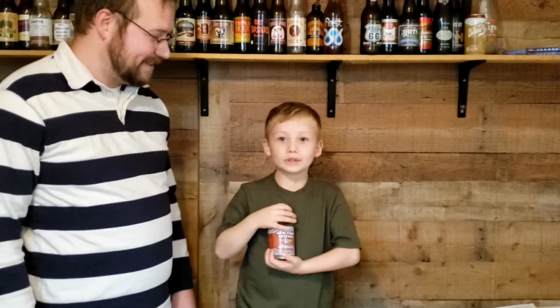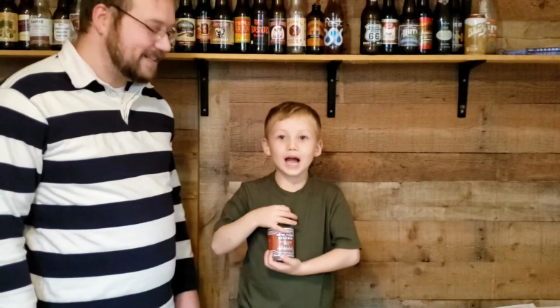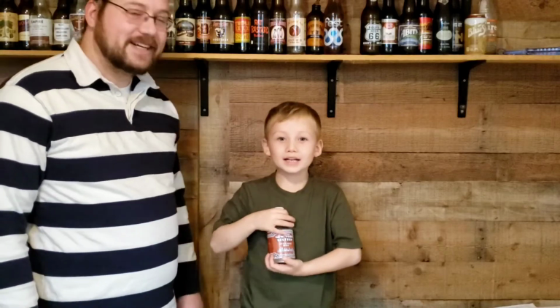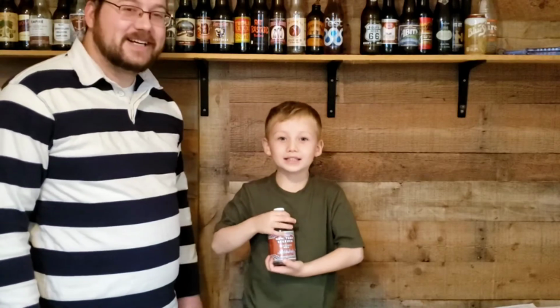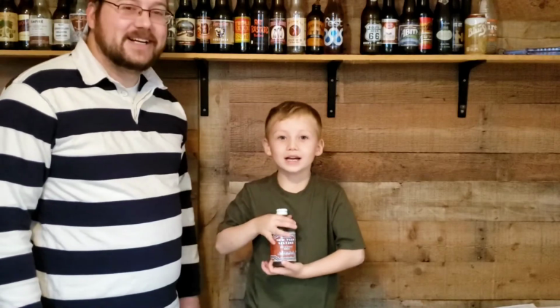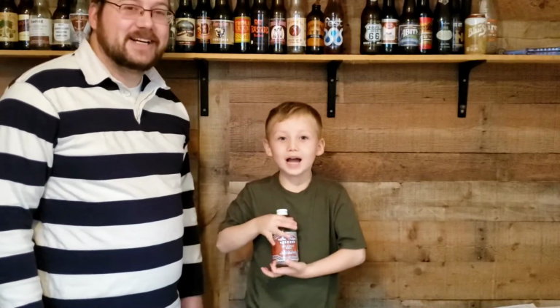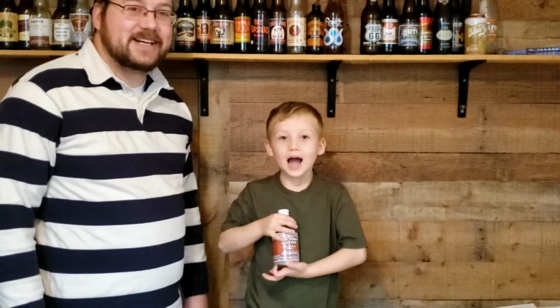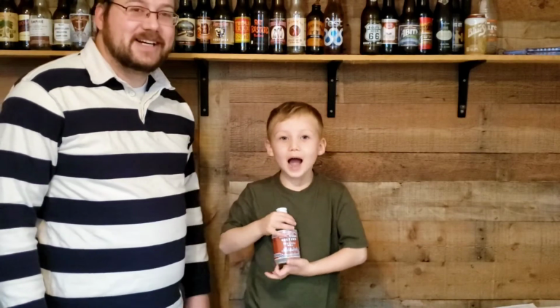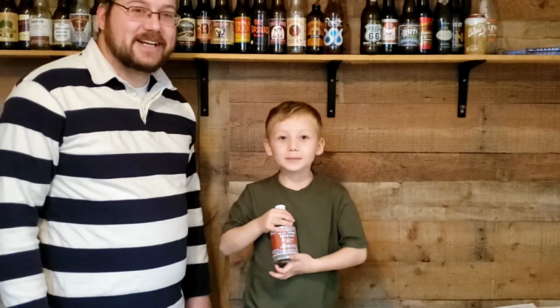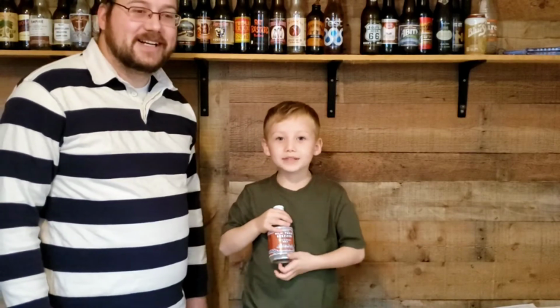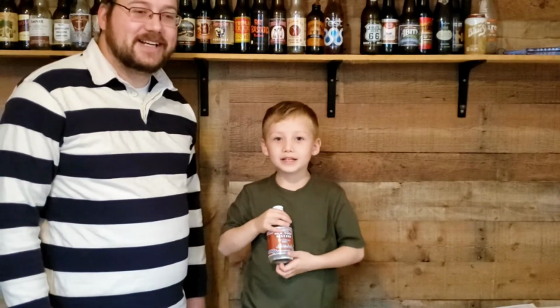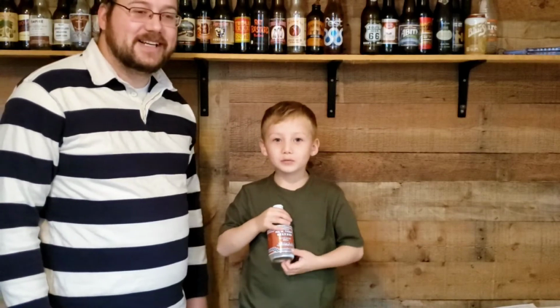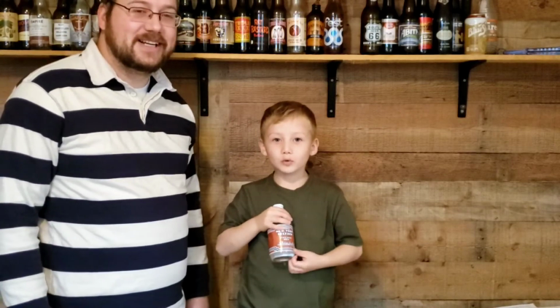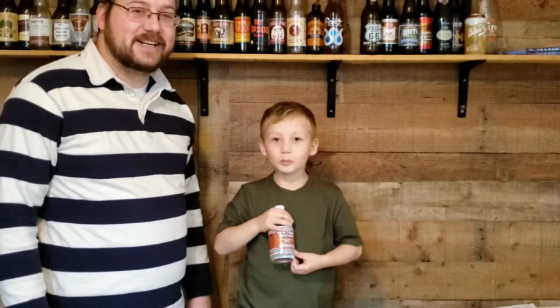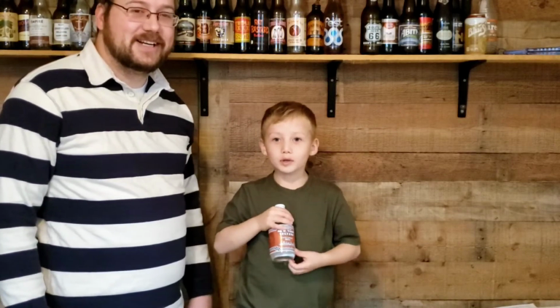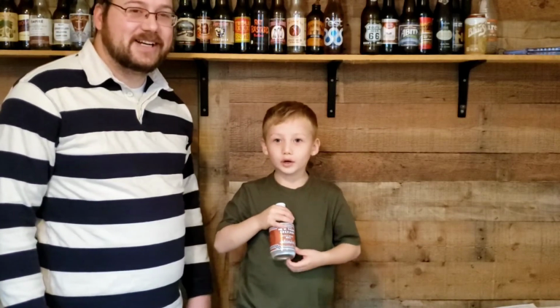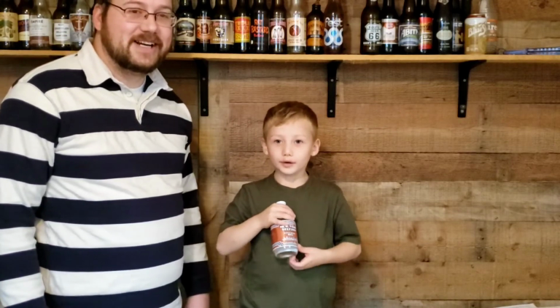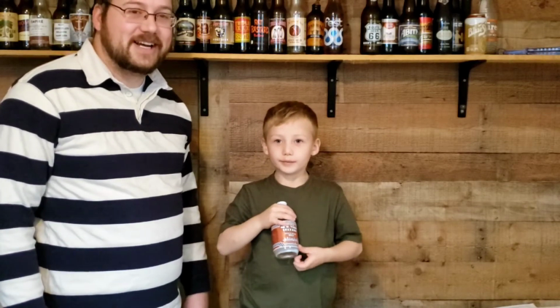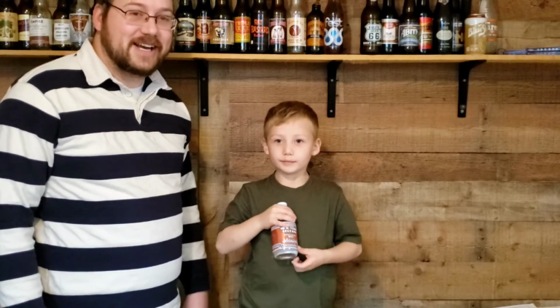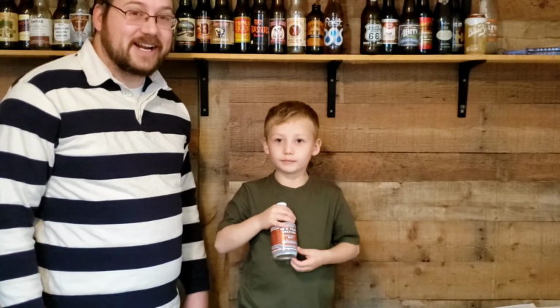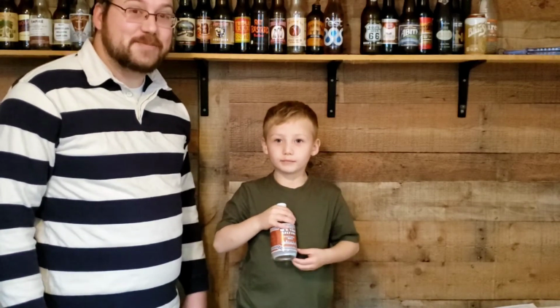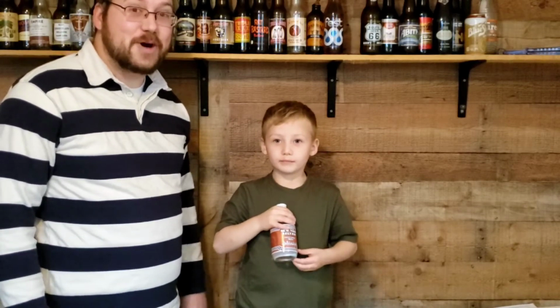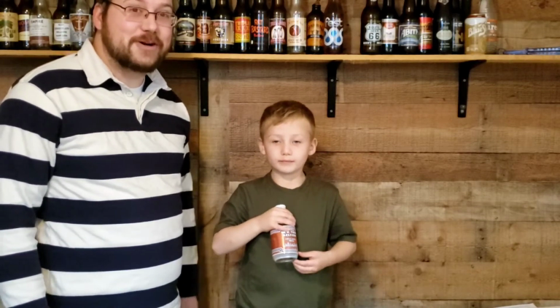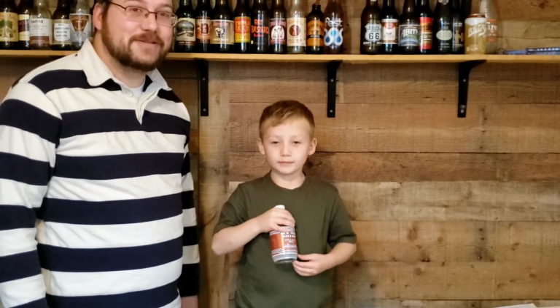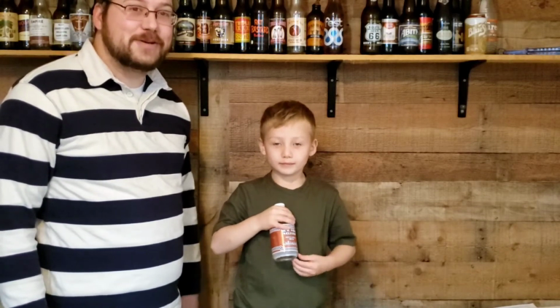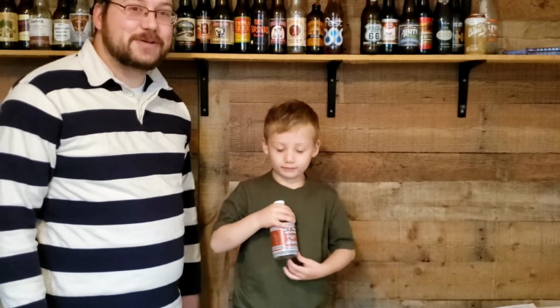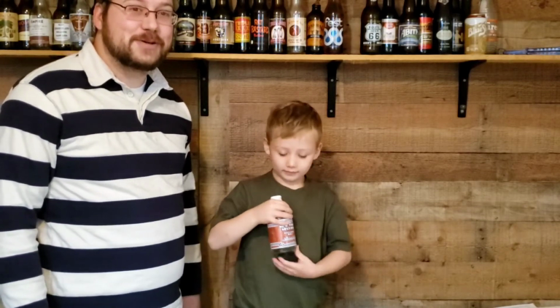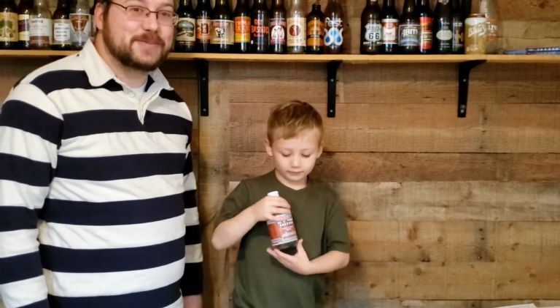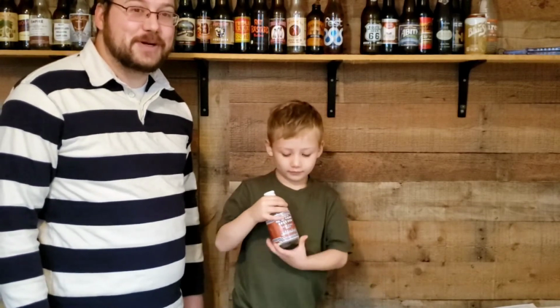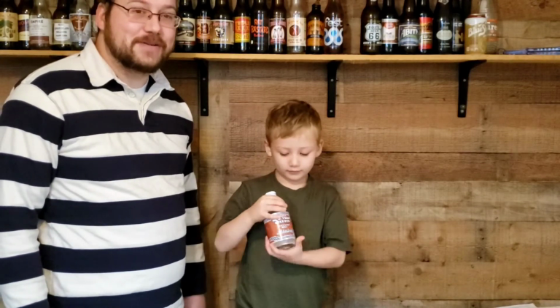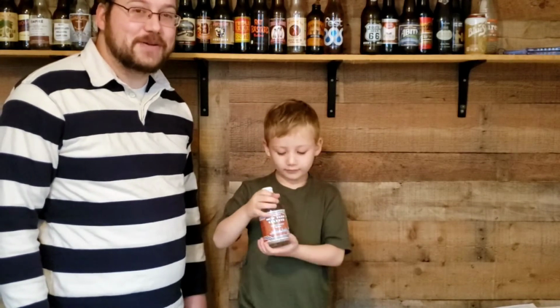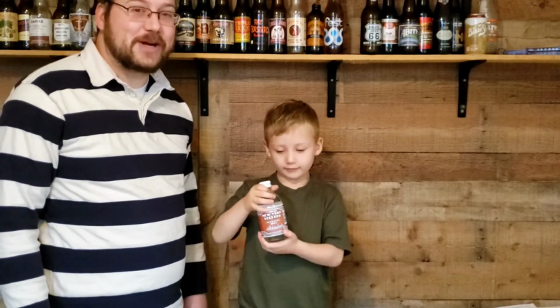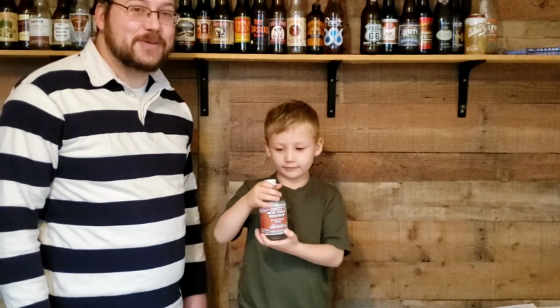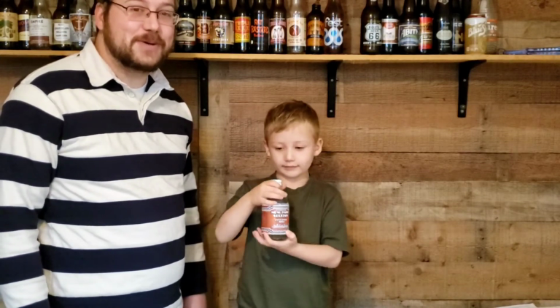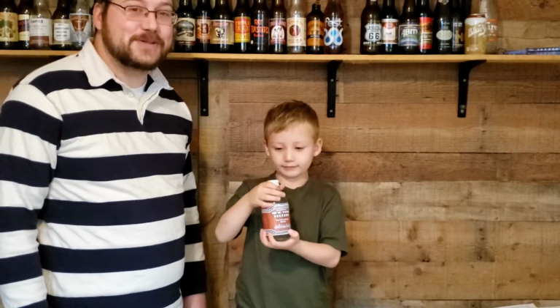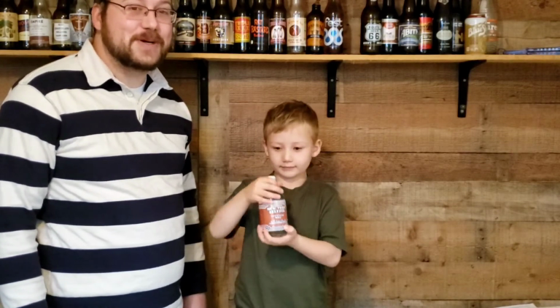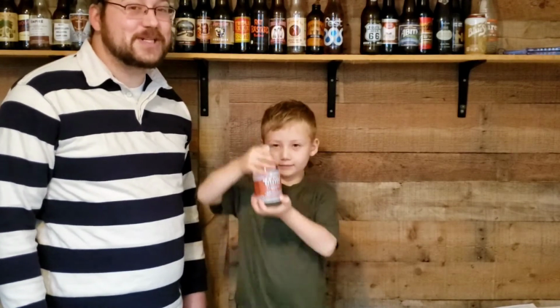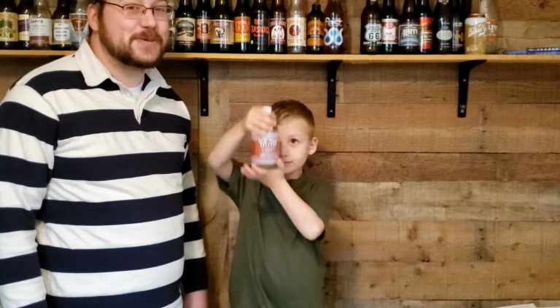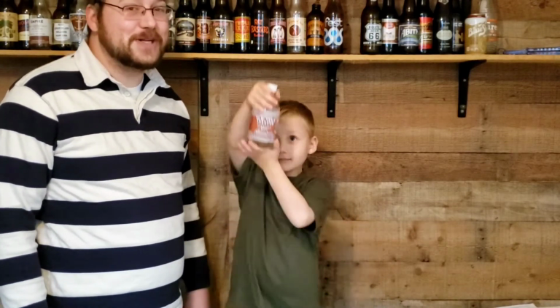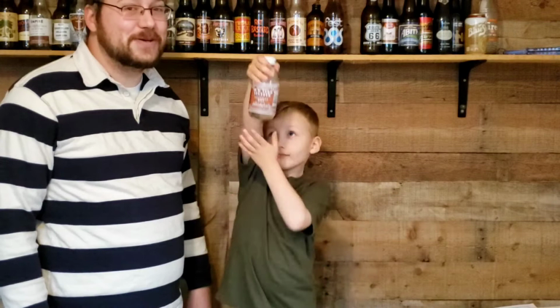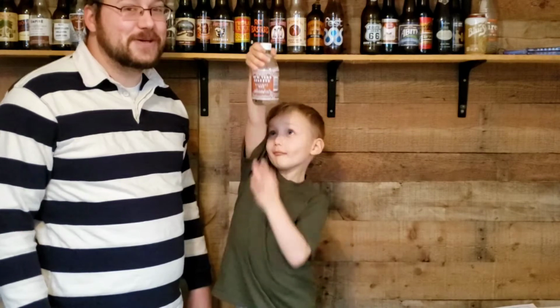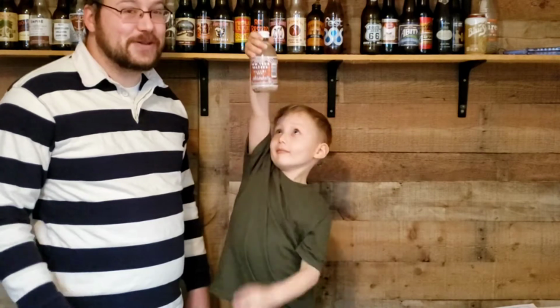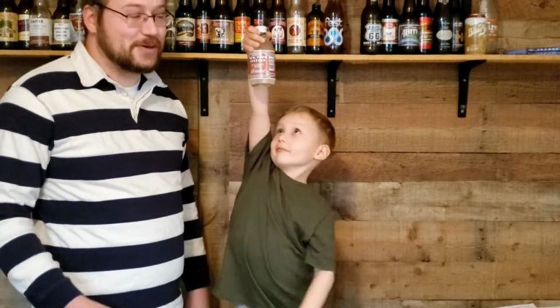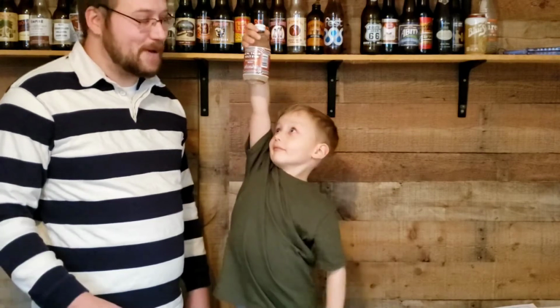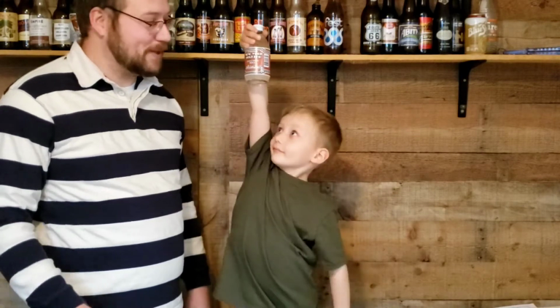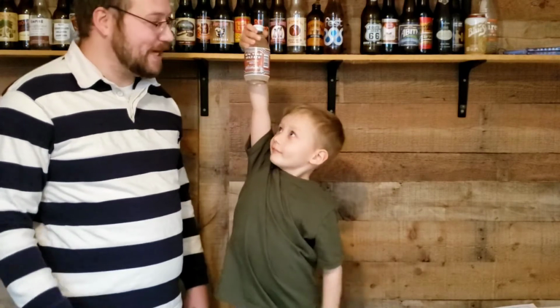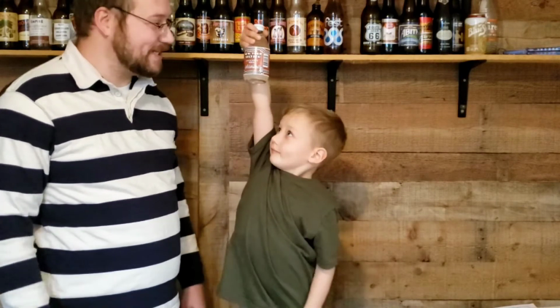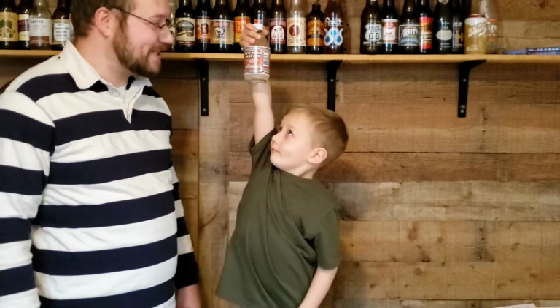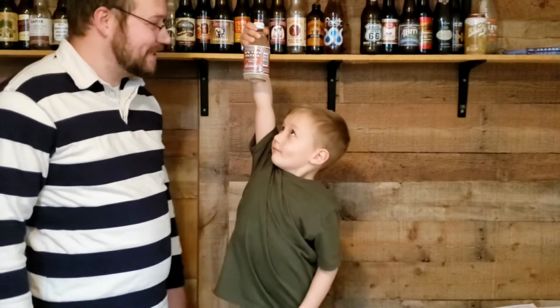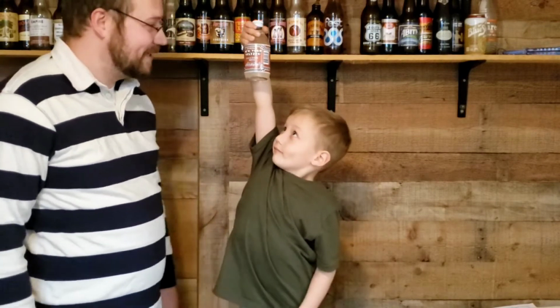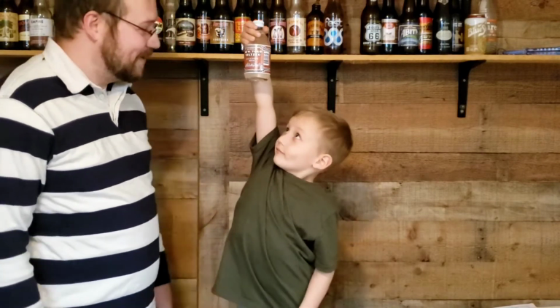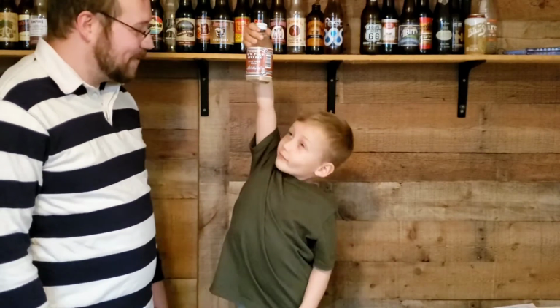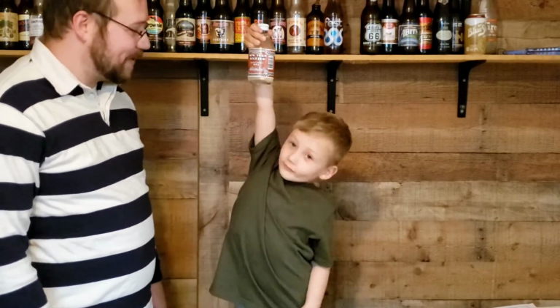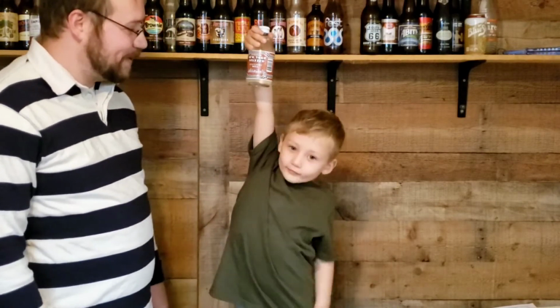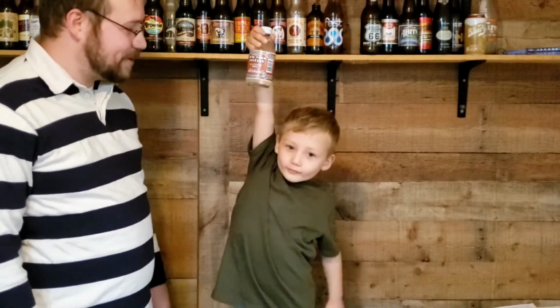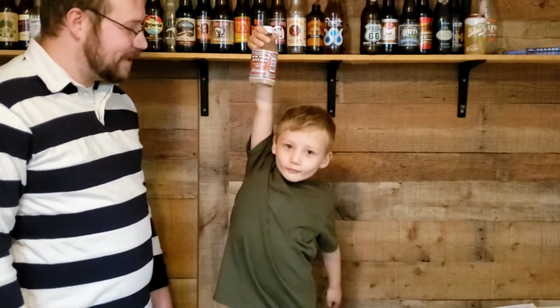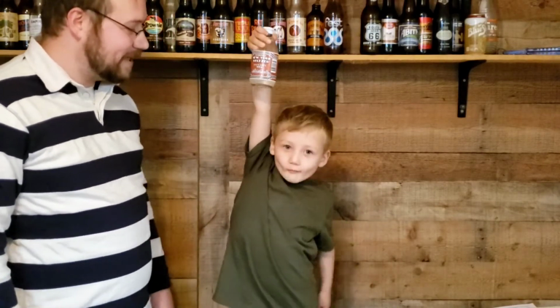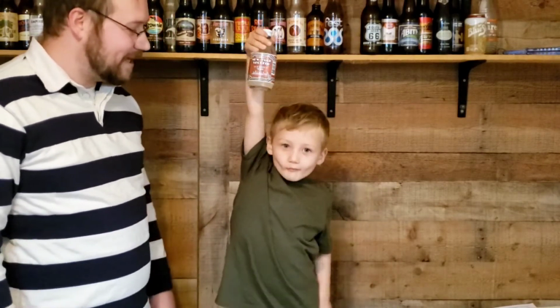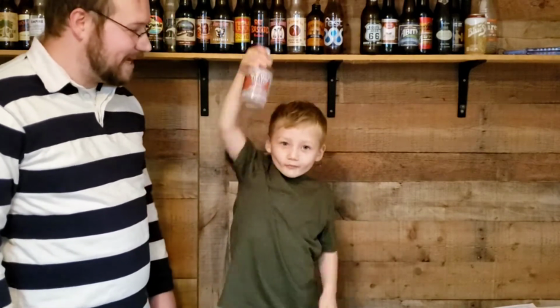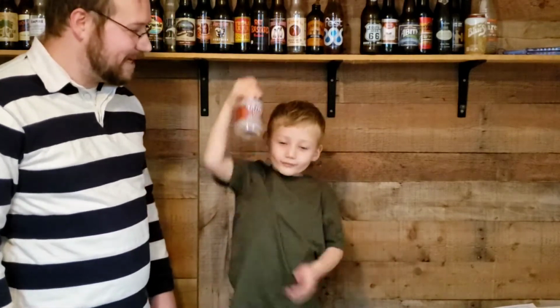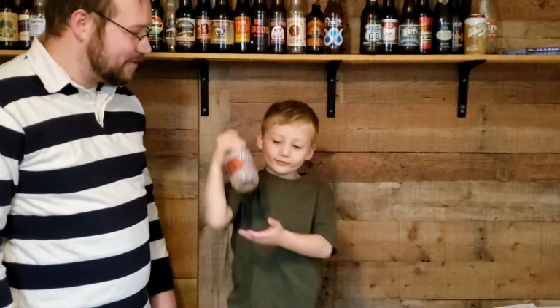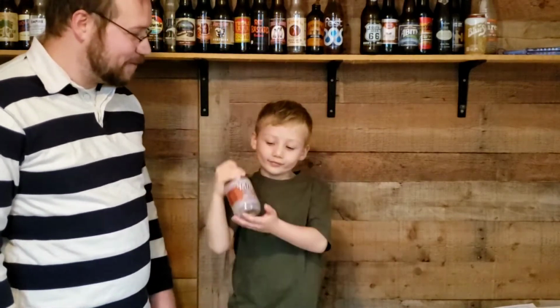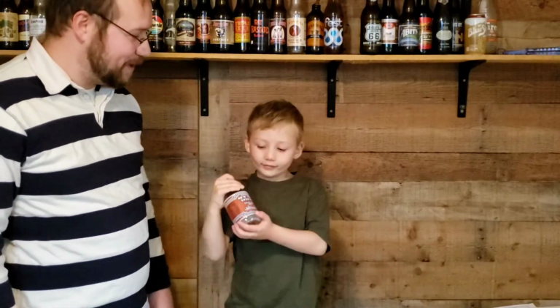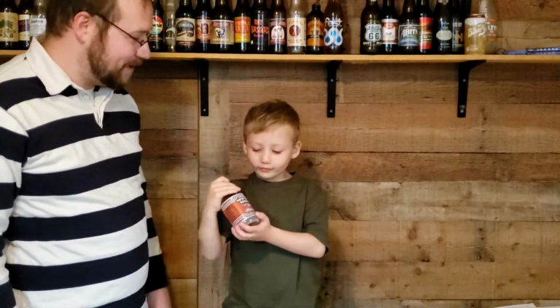Hi, I'm Kid Root Beer. And I'm Ryan Reviews Root Beer. And if you like root beer as much as we do, you're in the right place. What are we drinking today, Kid Root Beer?